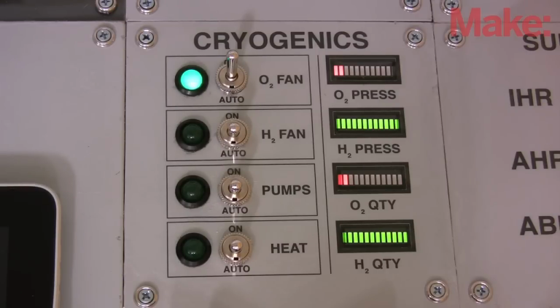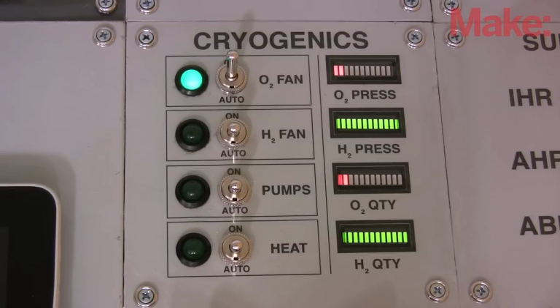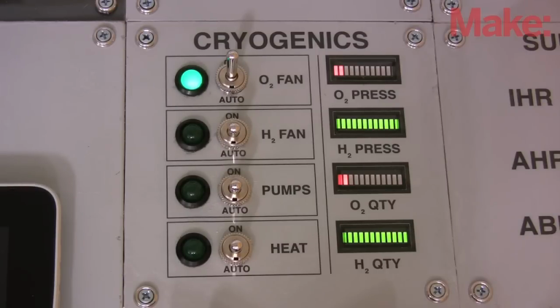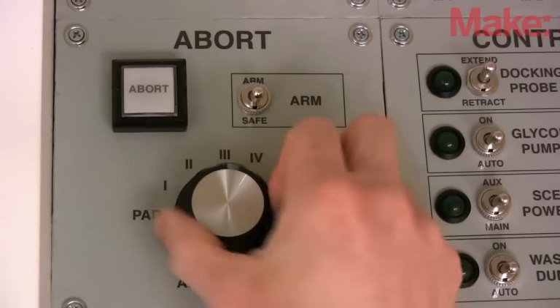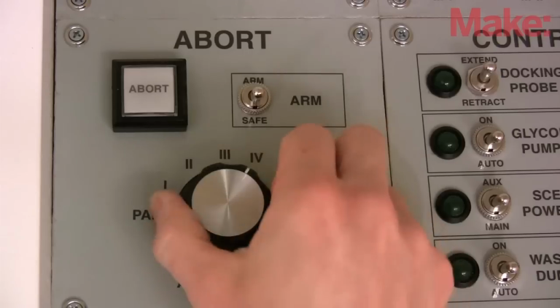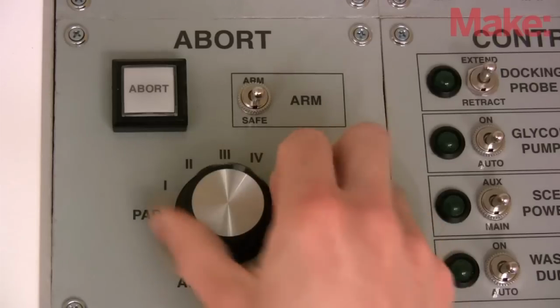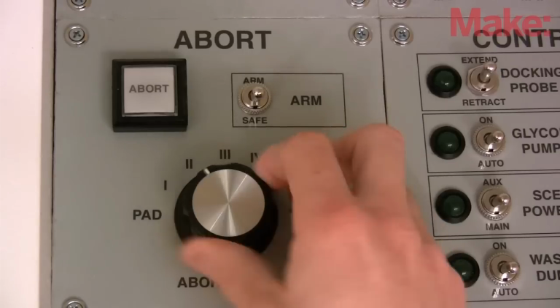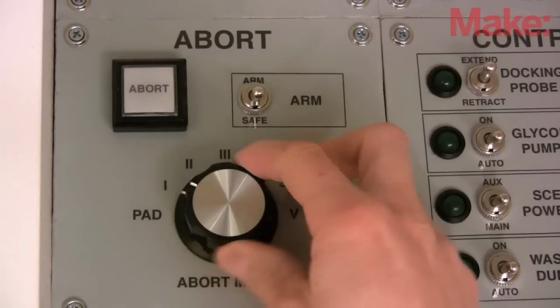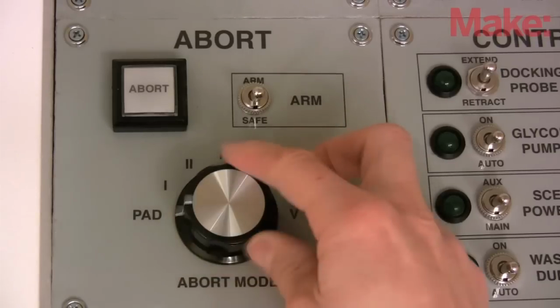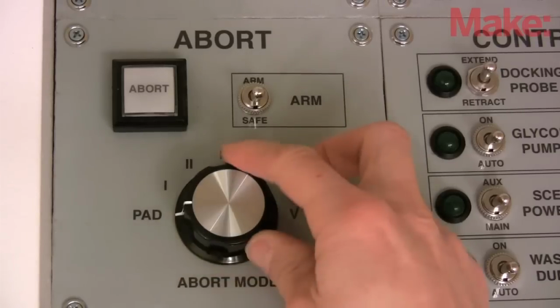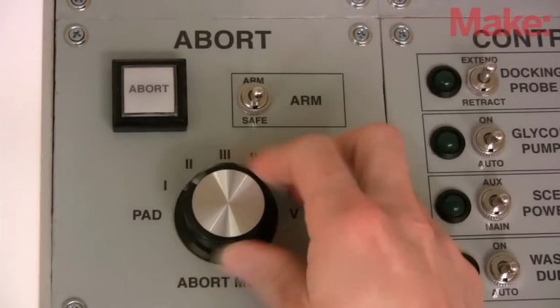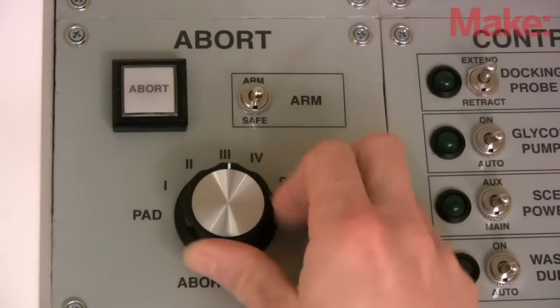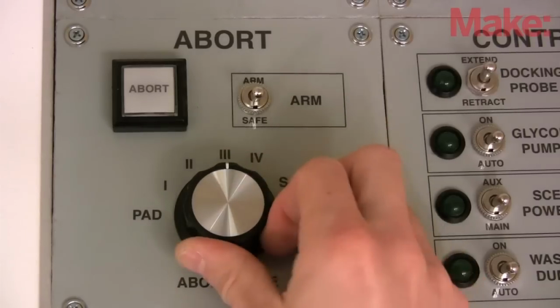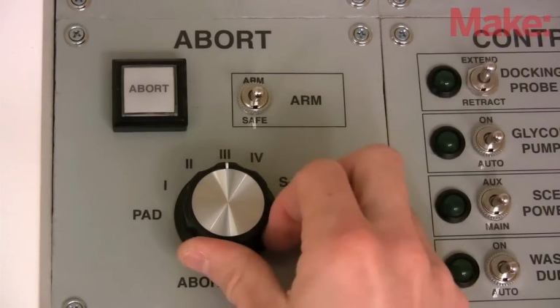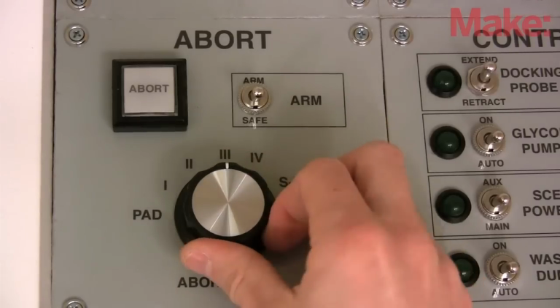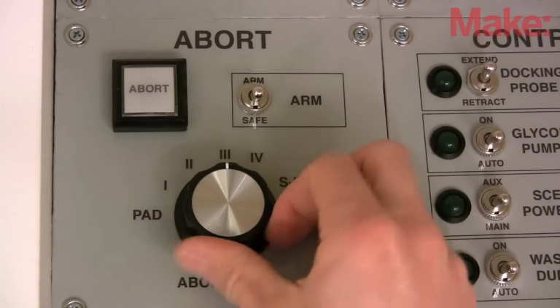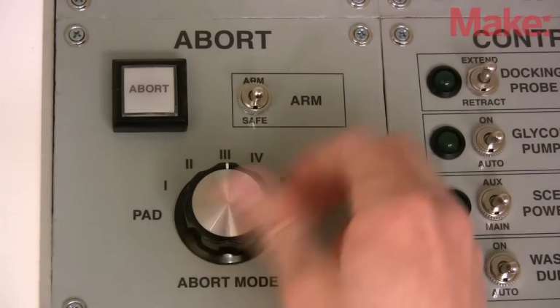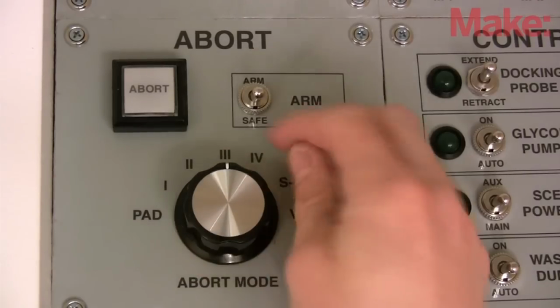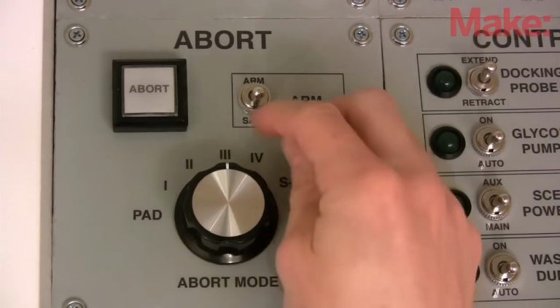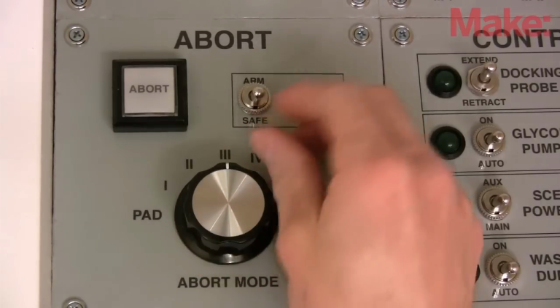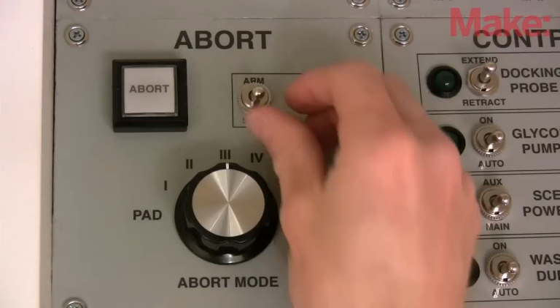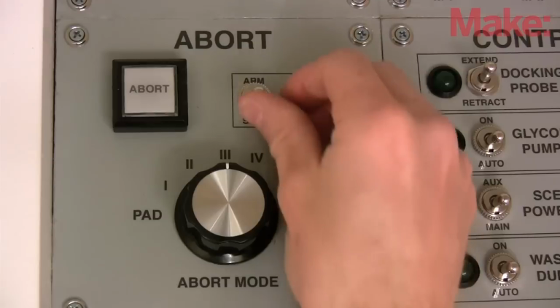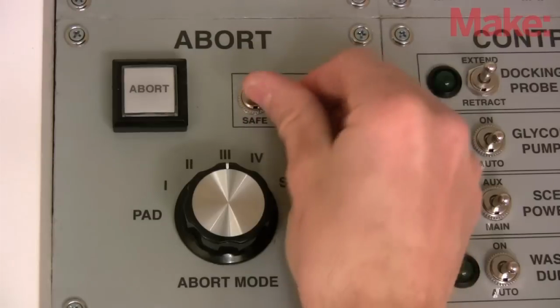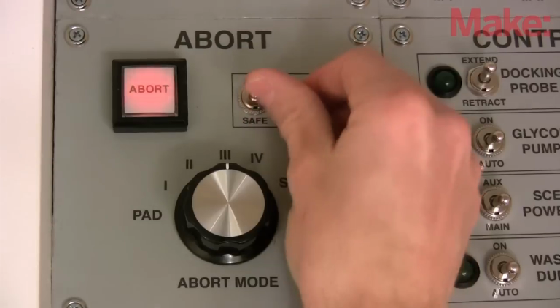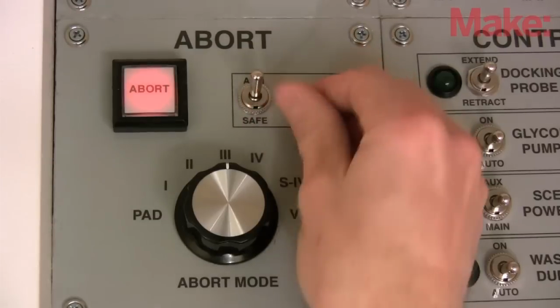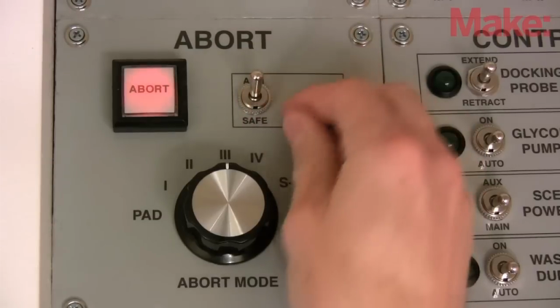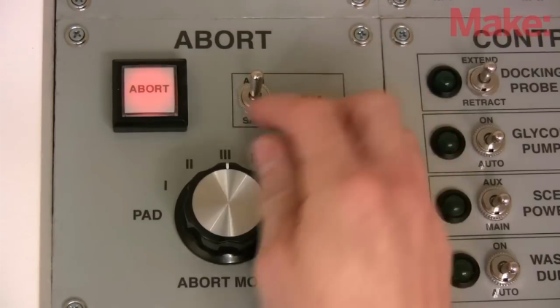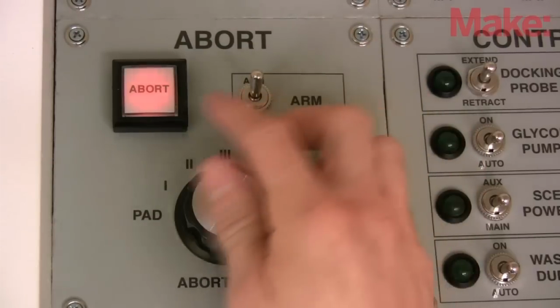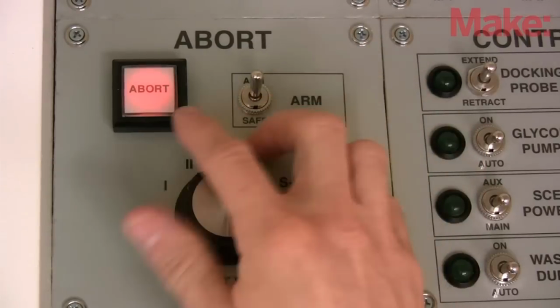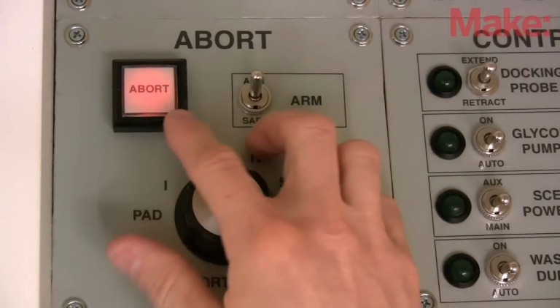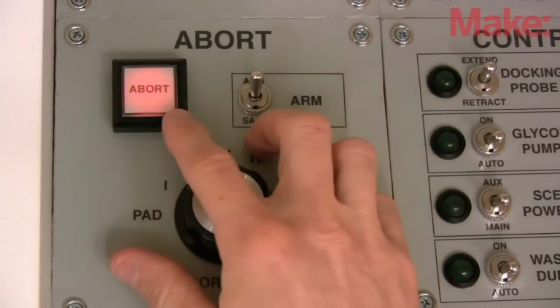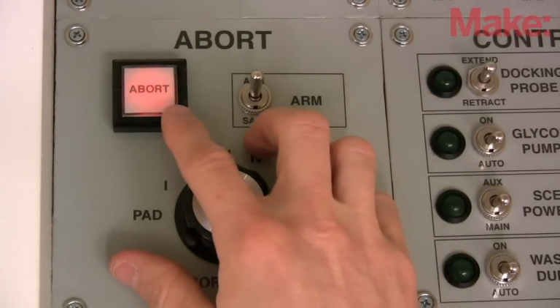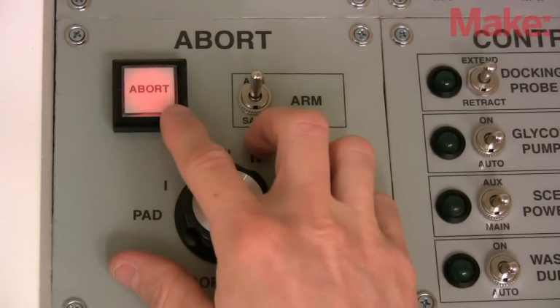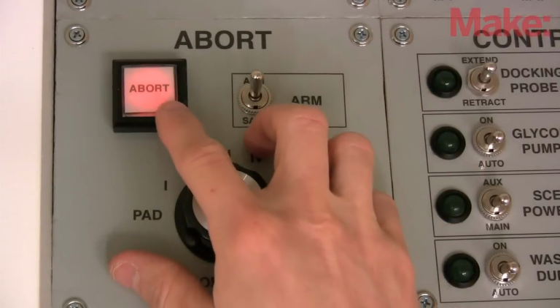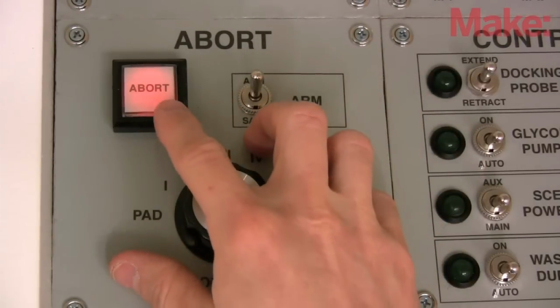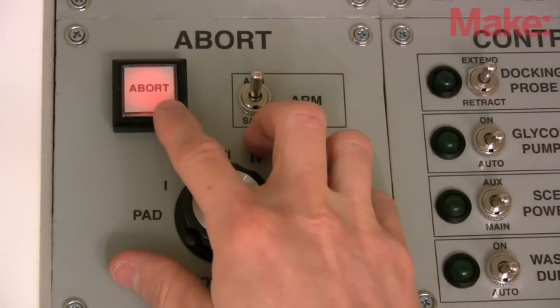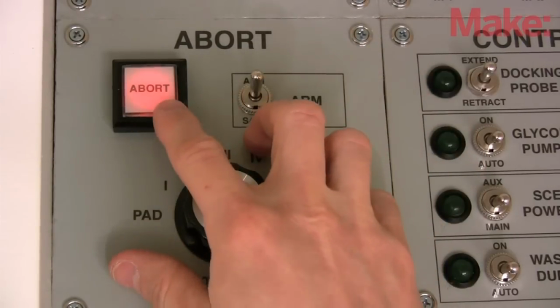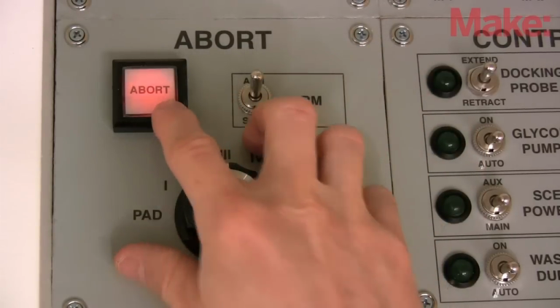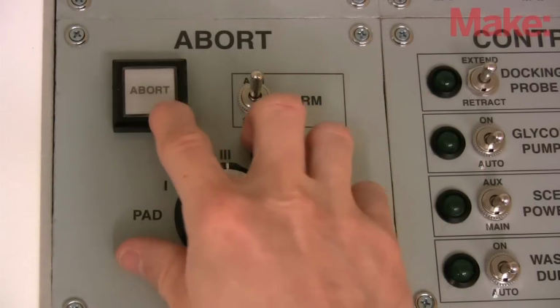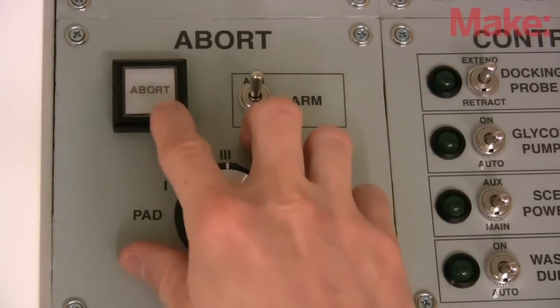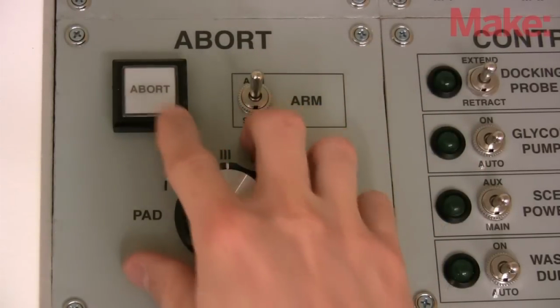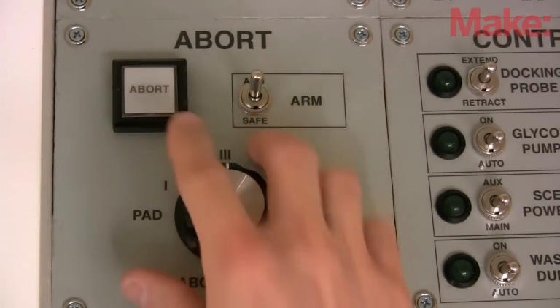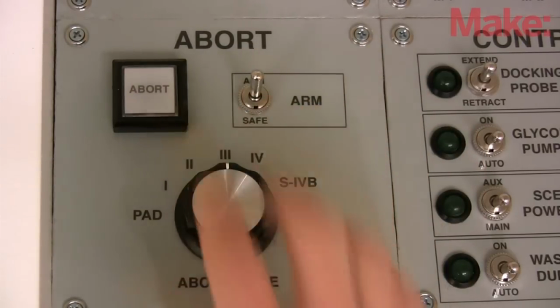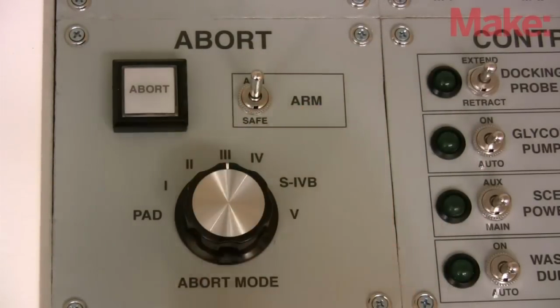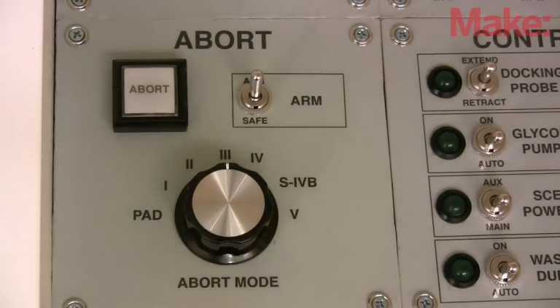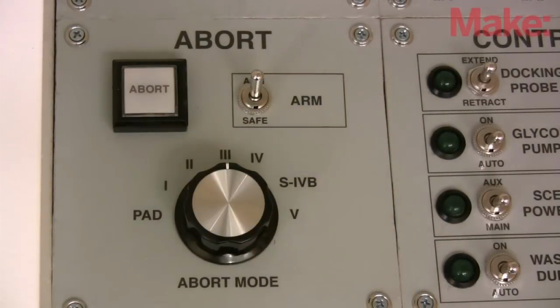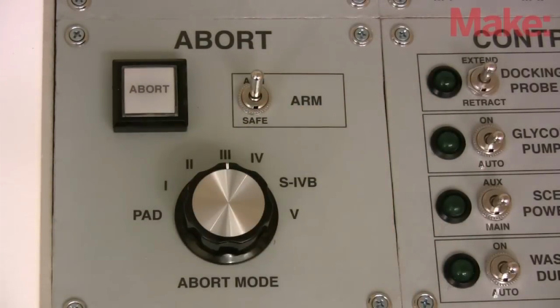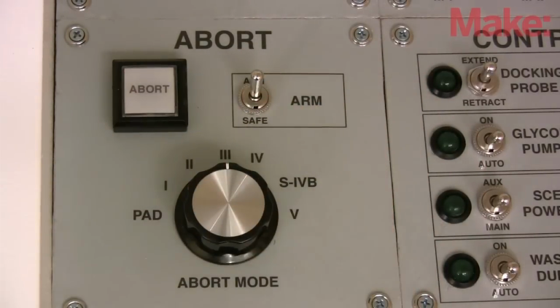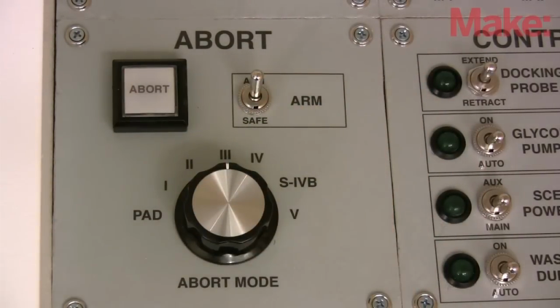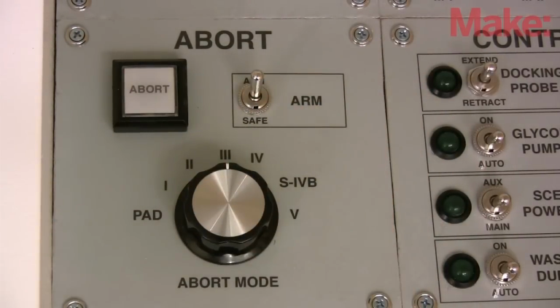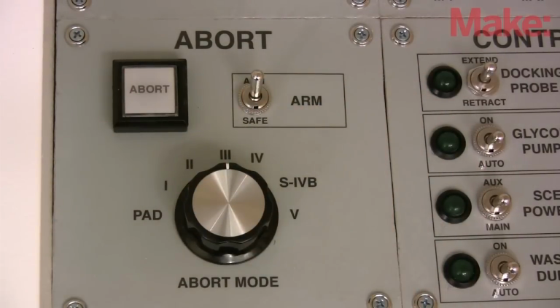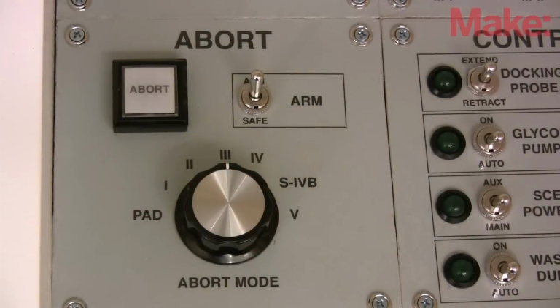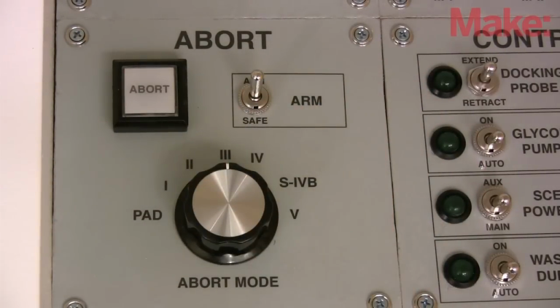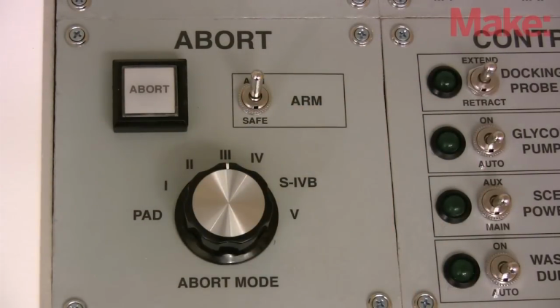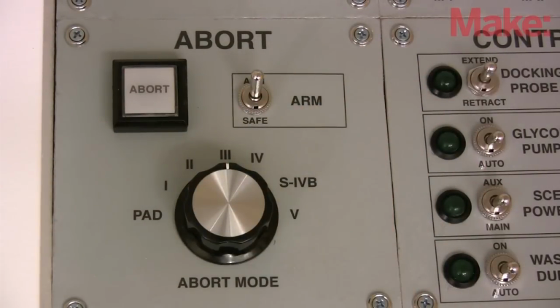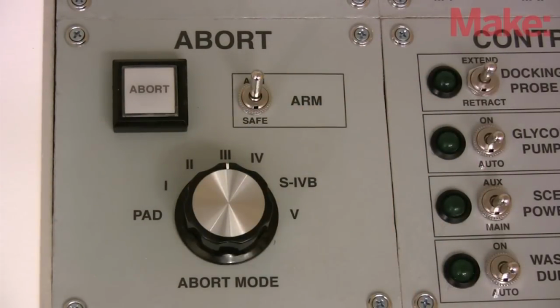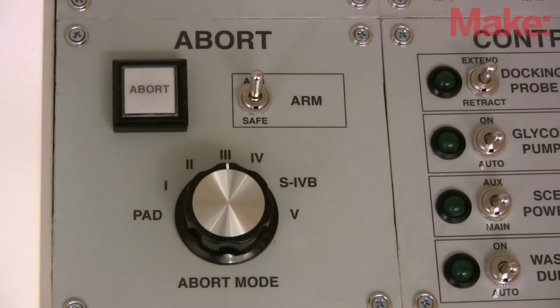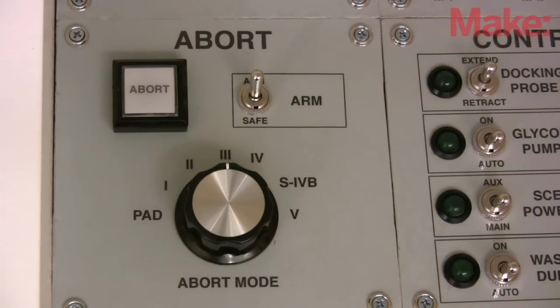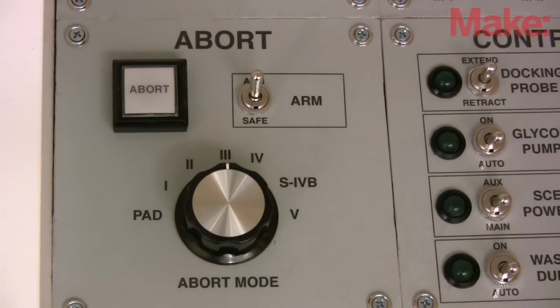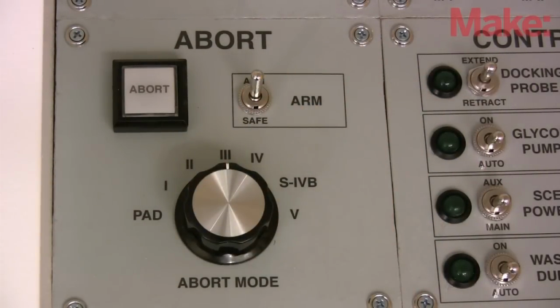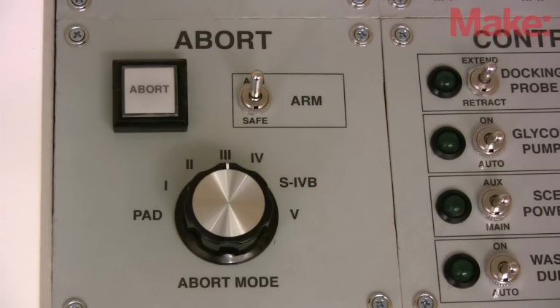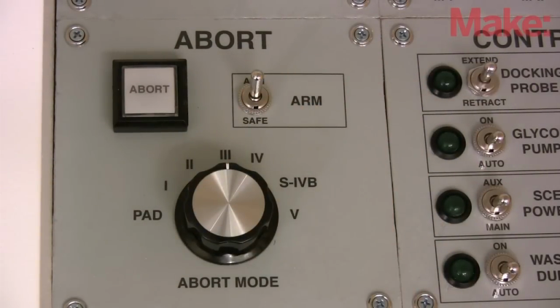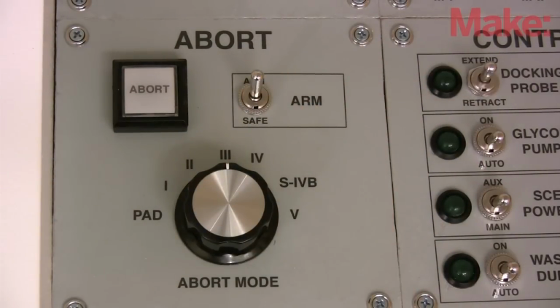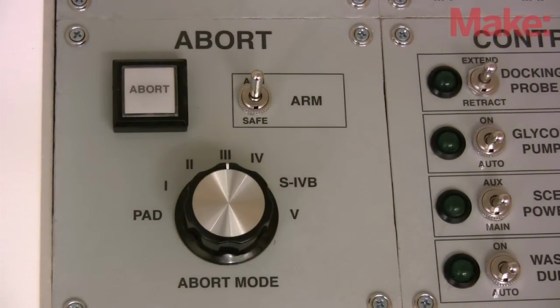When playtime is over, the console is shut down with the abort panel. Mission aborted. Powering down.